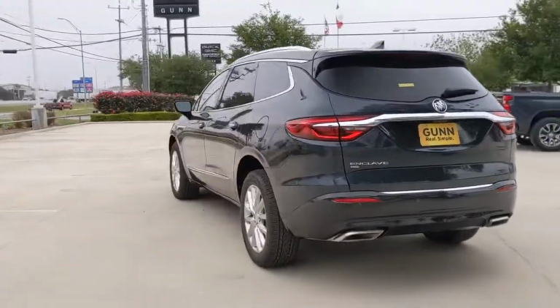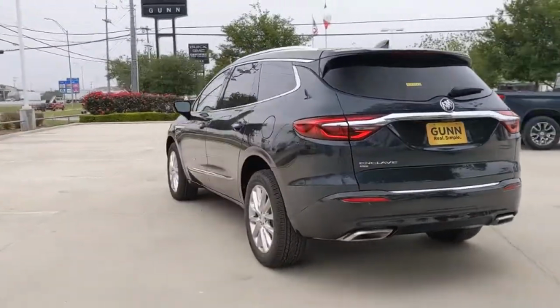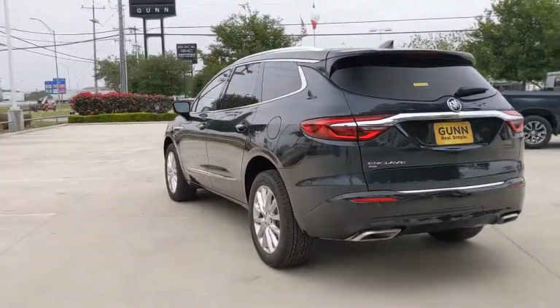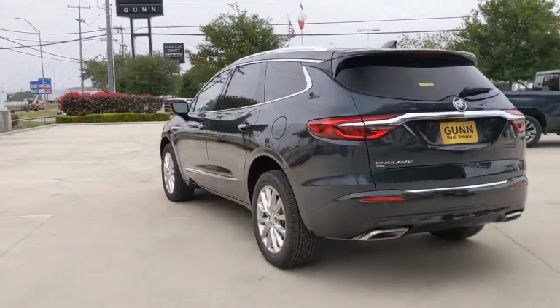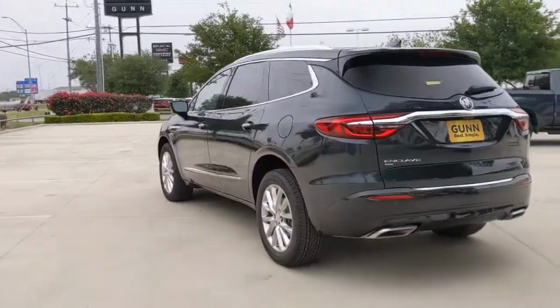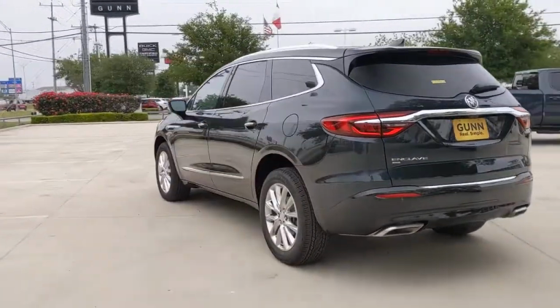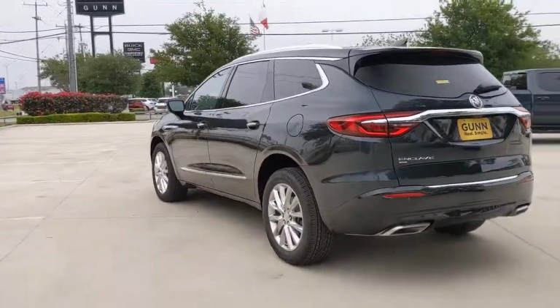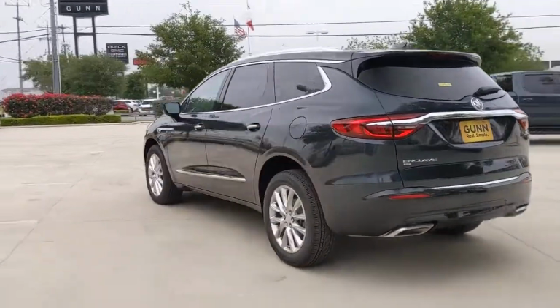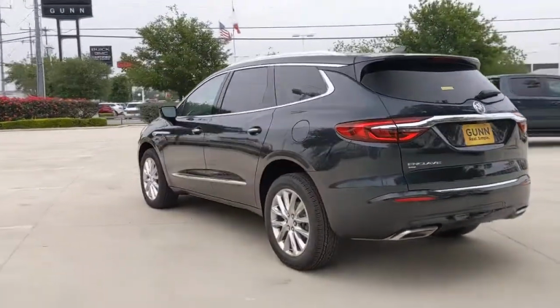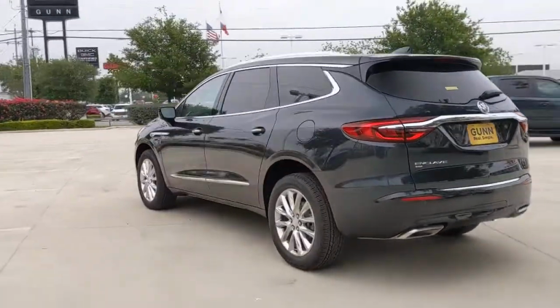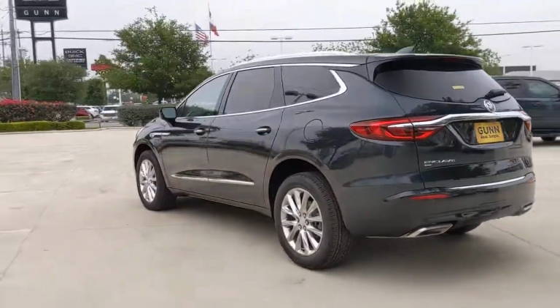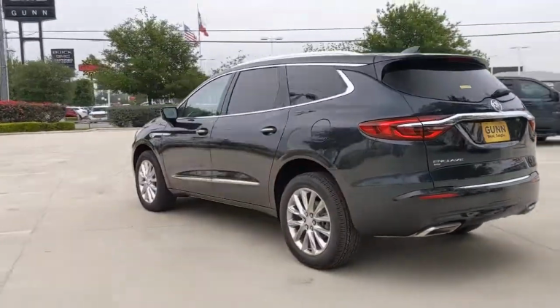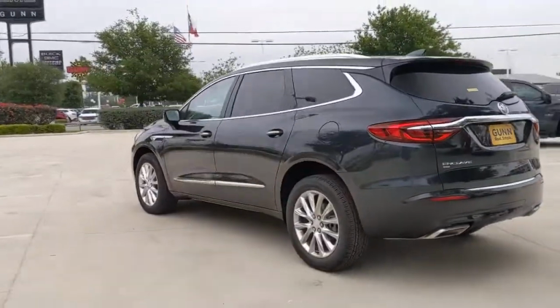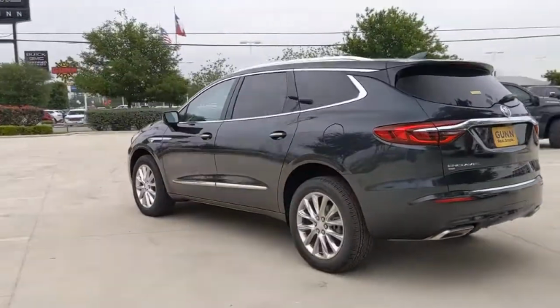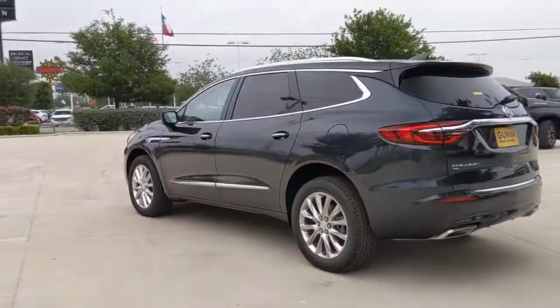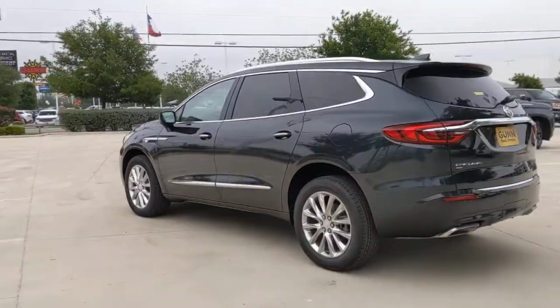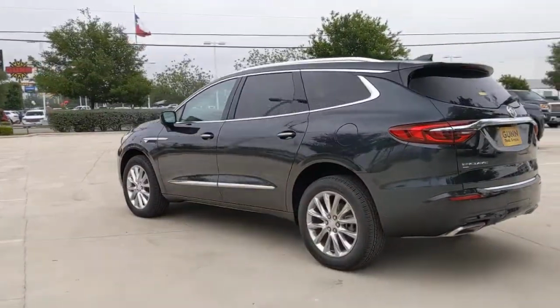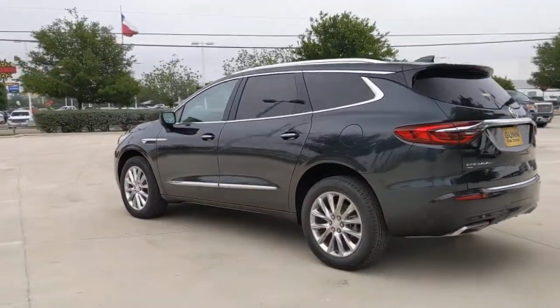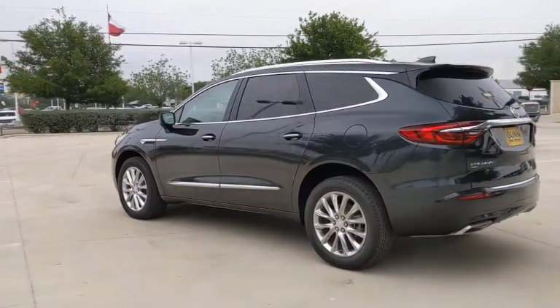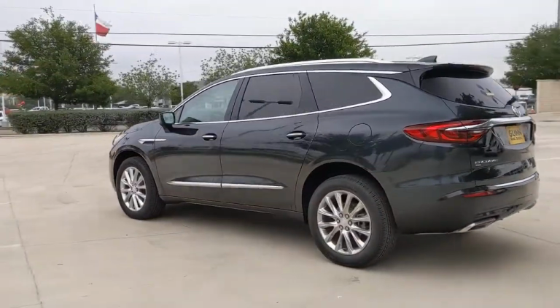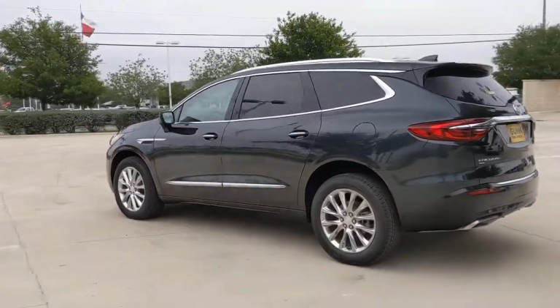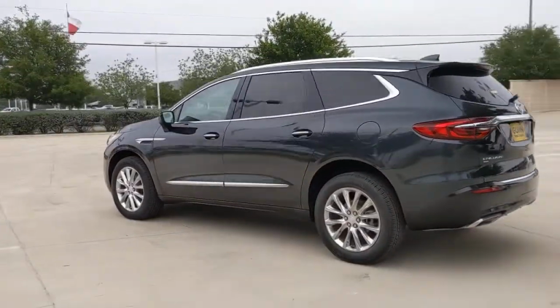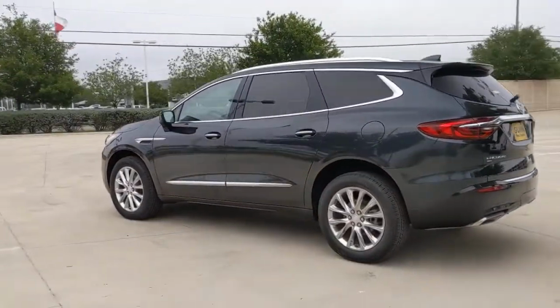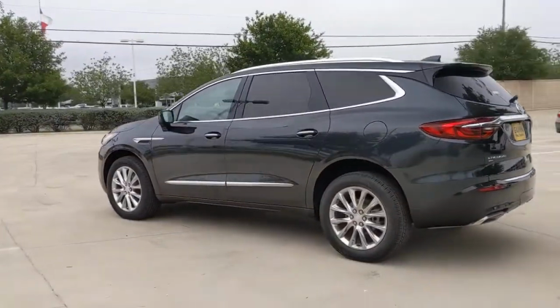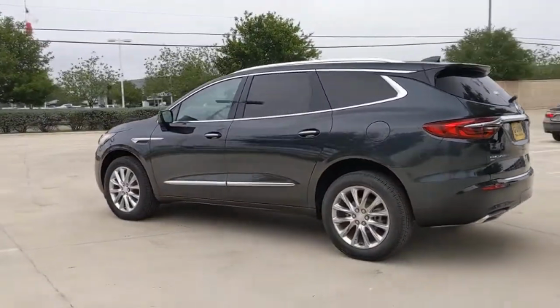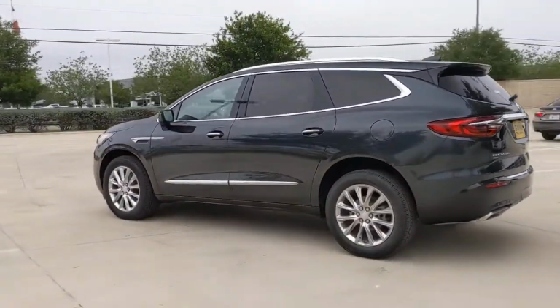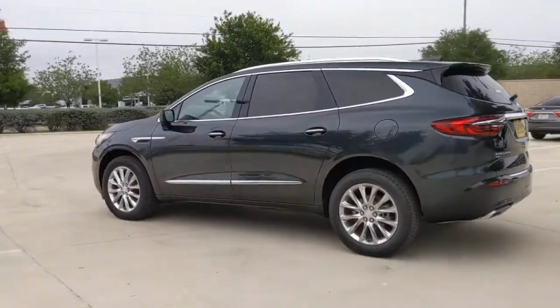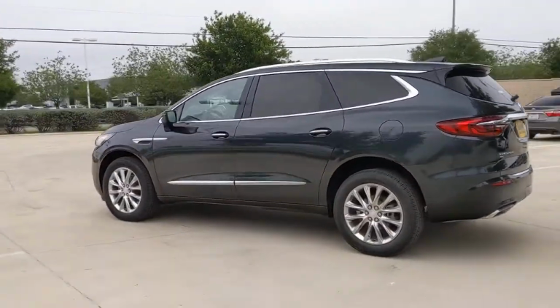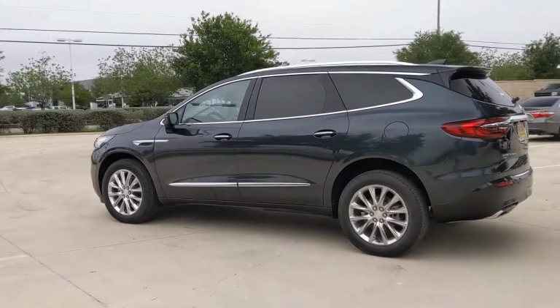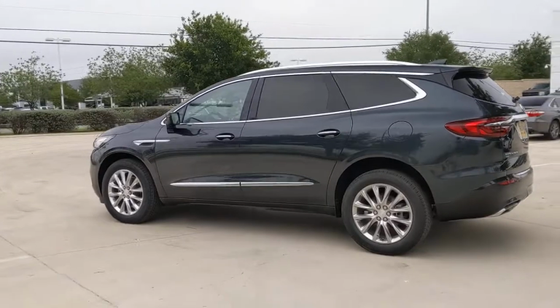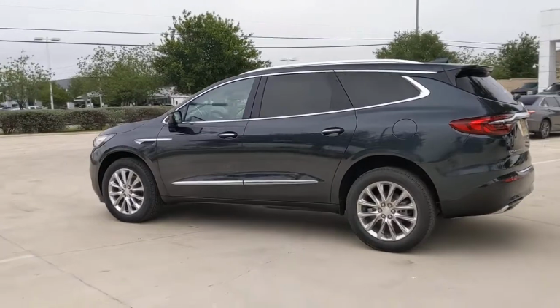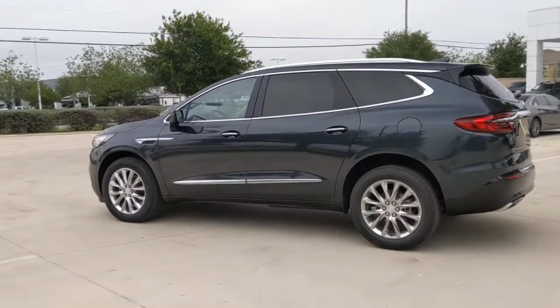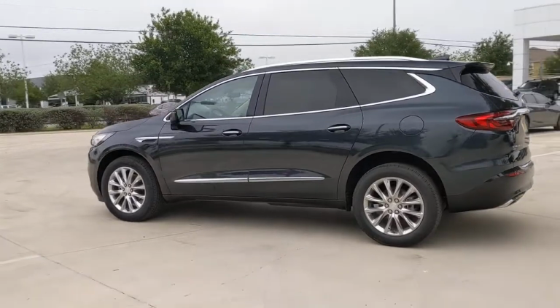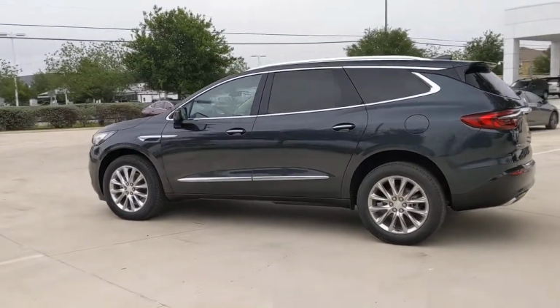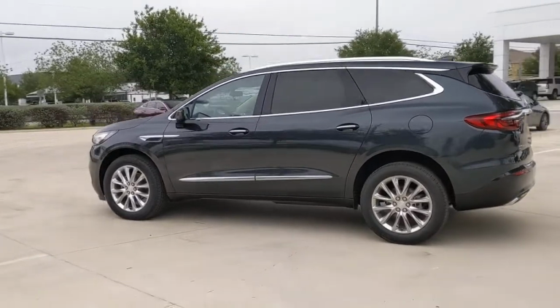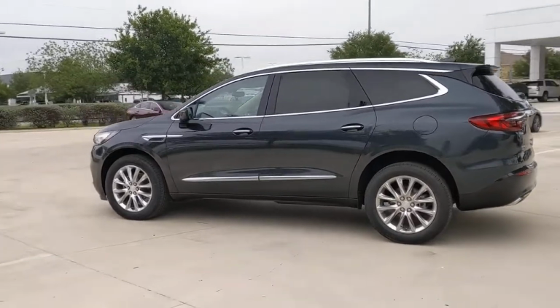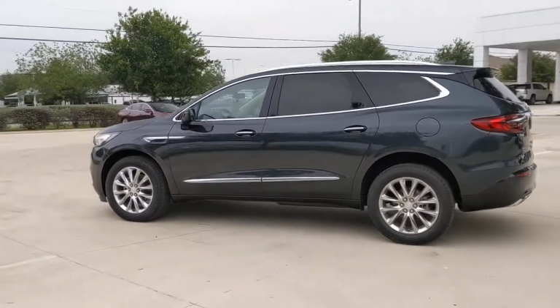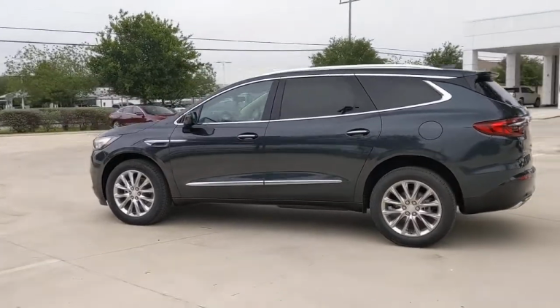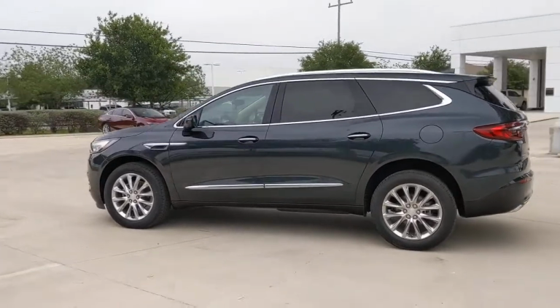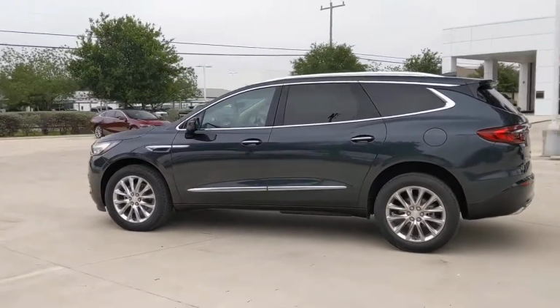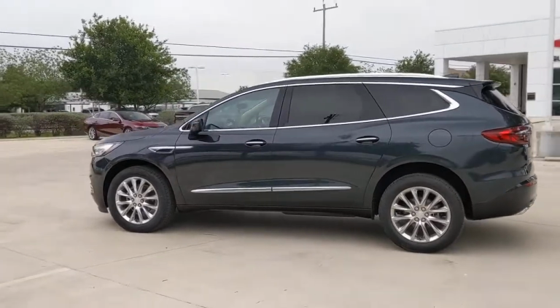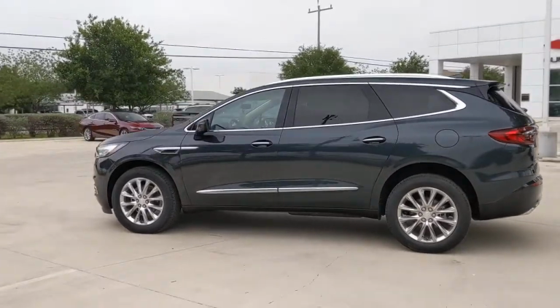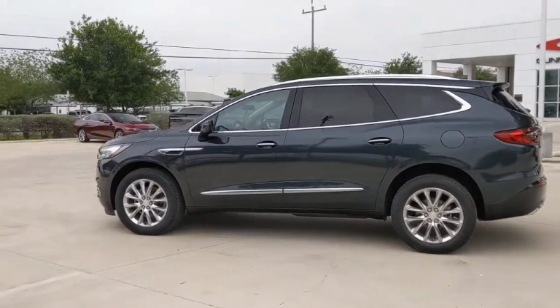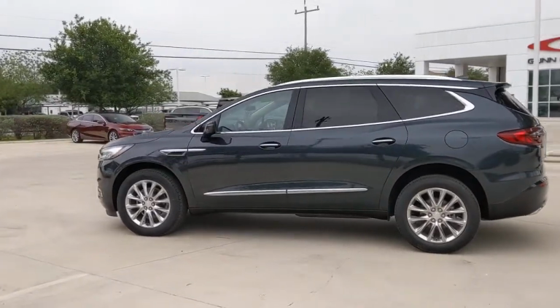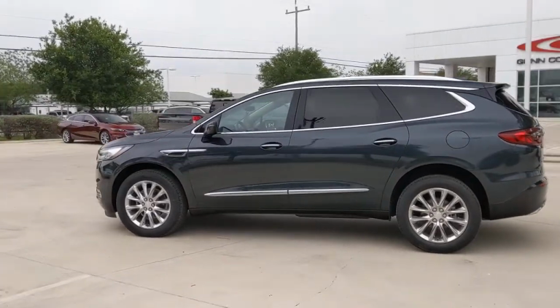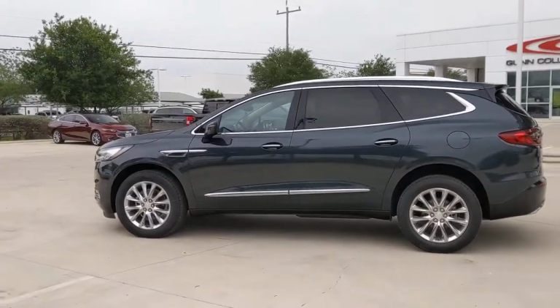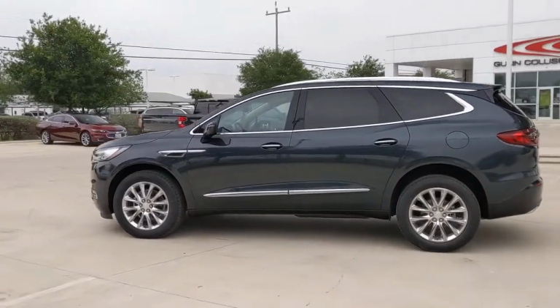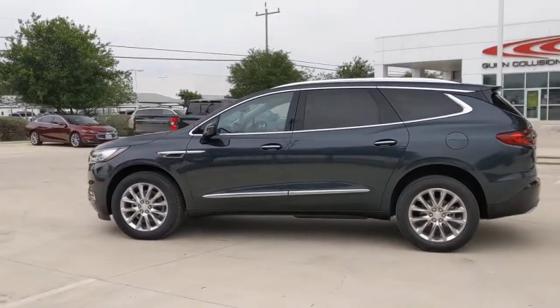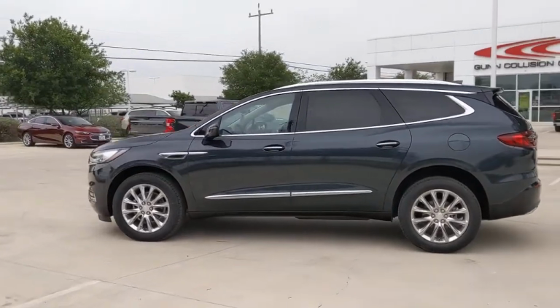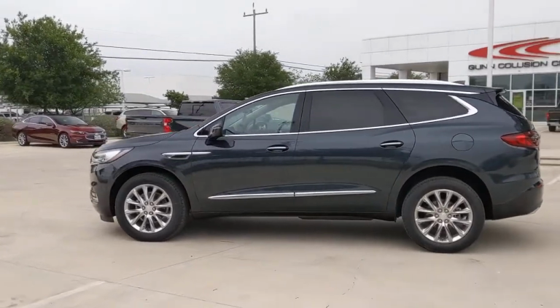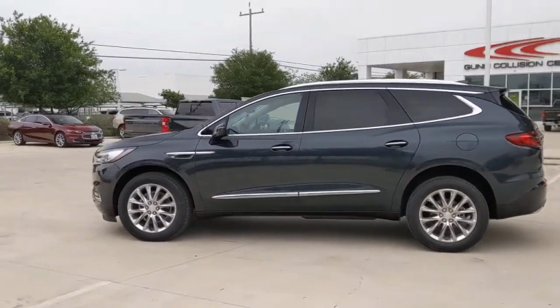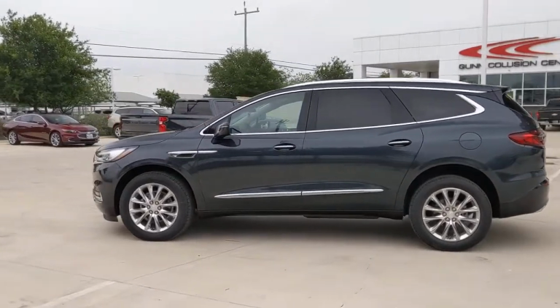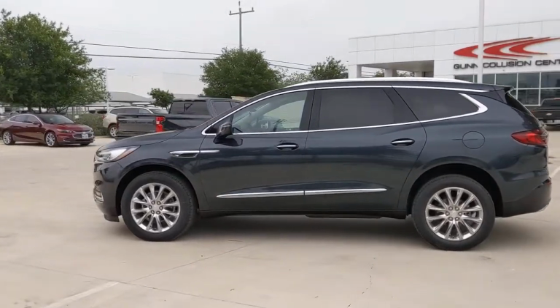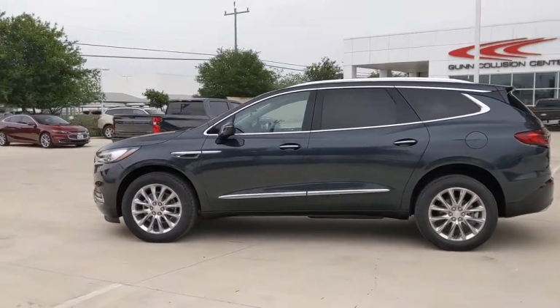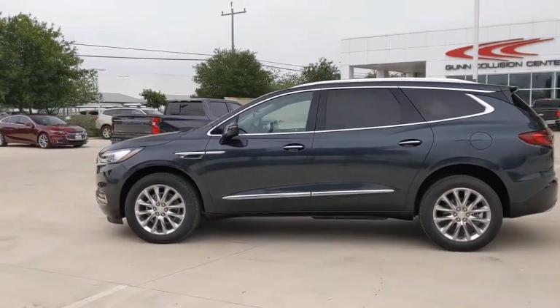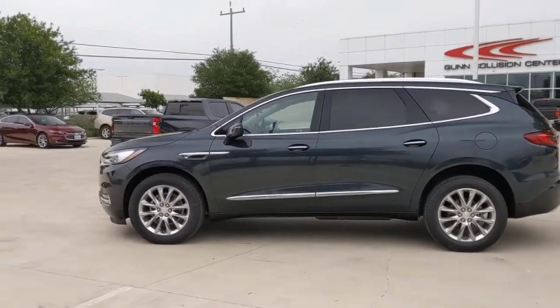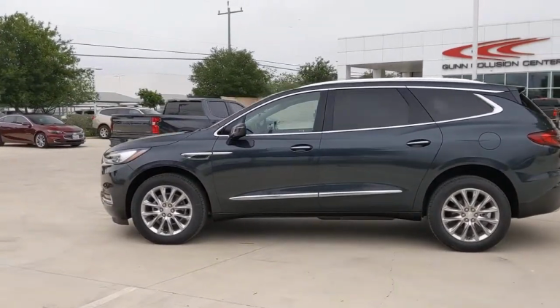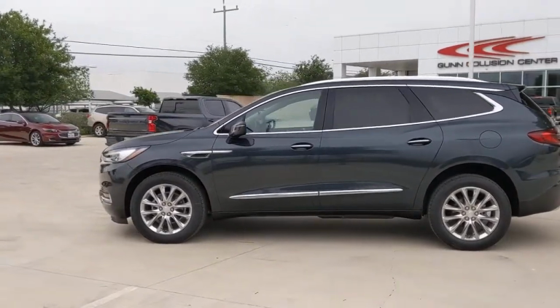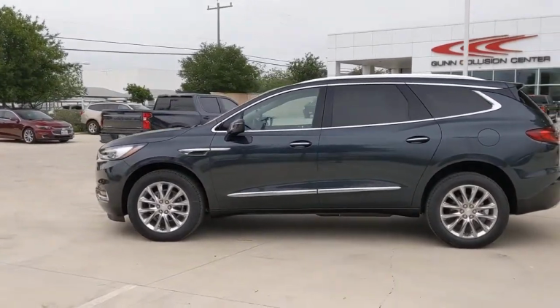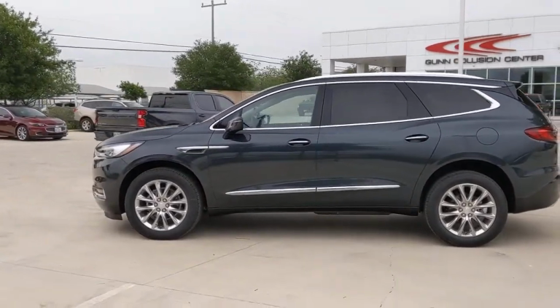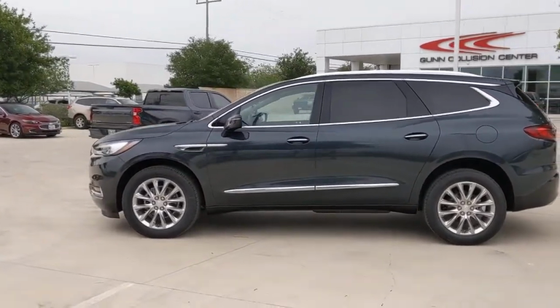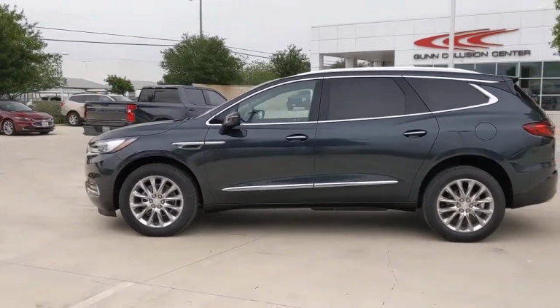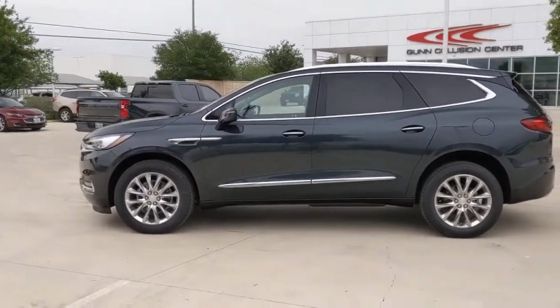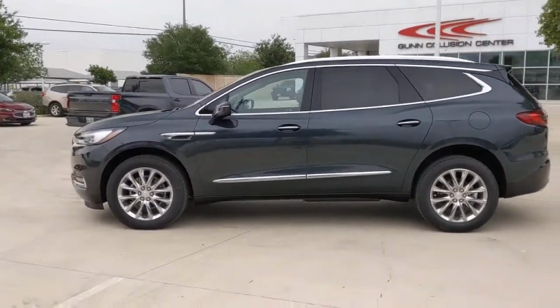Power passenger seat, keyless start, cooled front seat, heated rear seat, premium sound system.